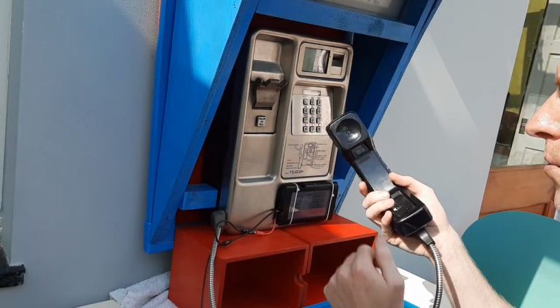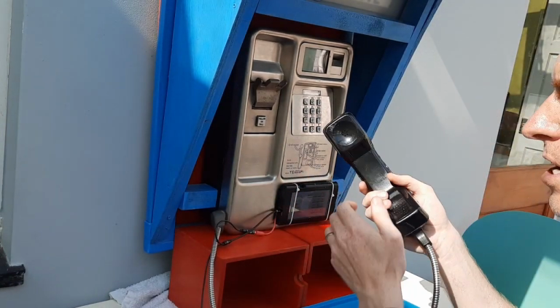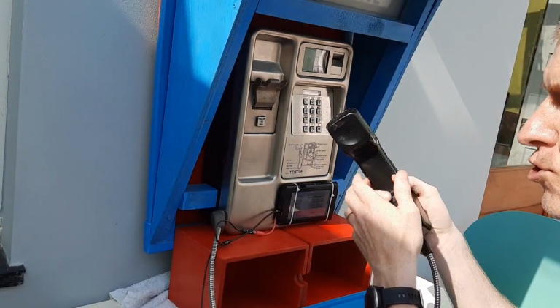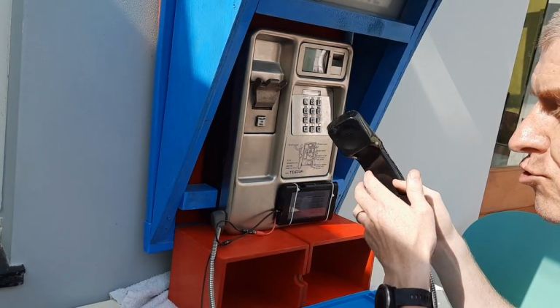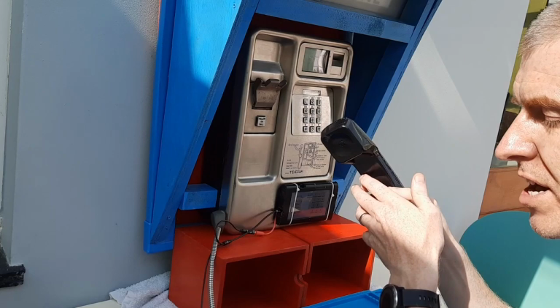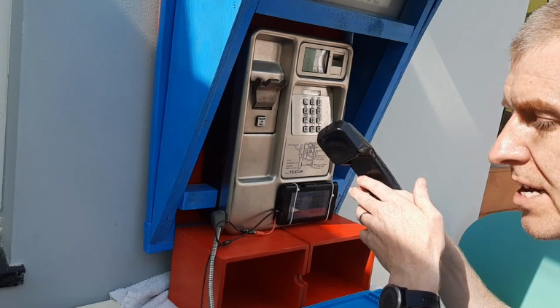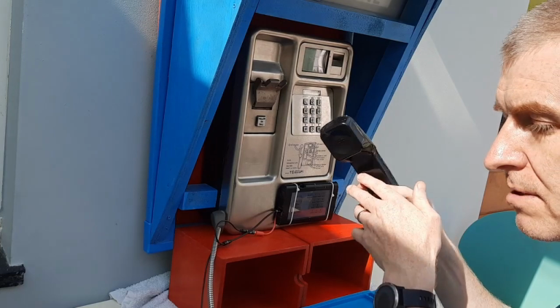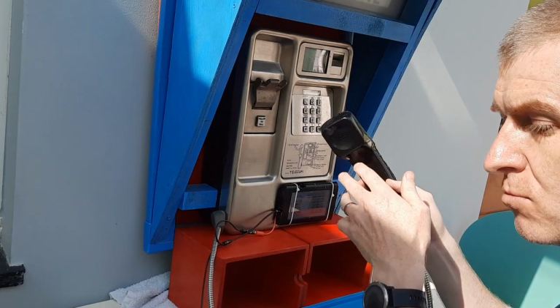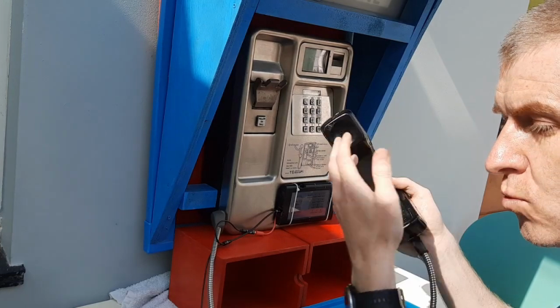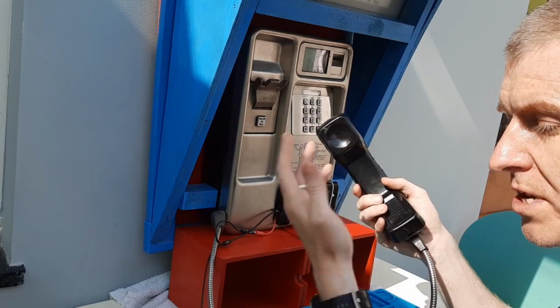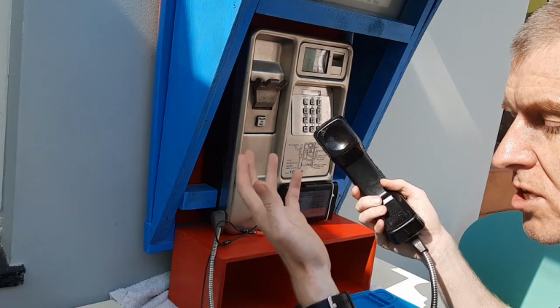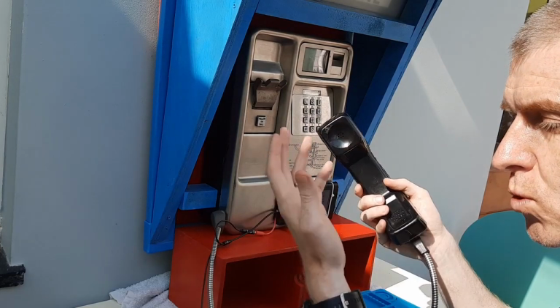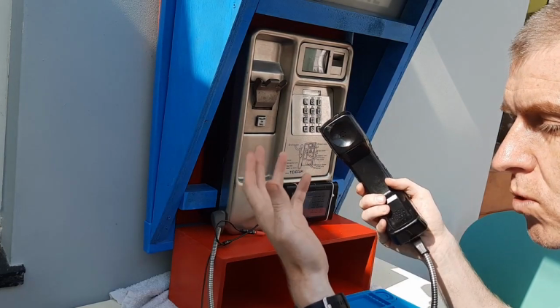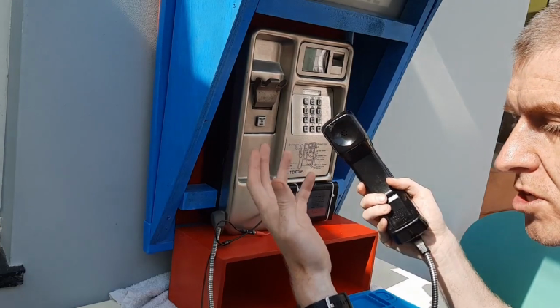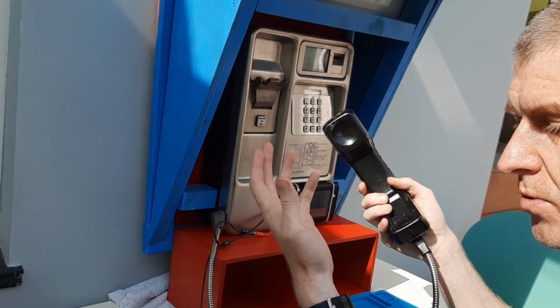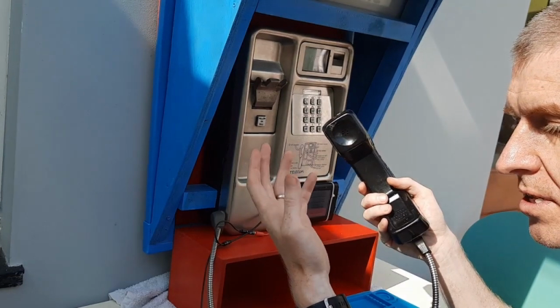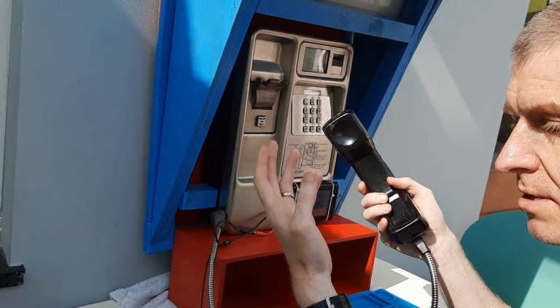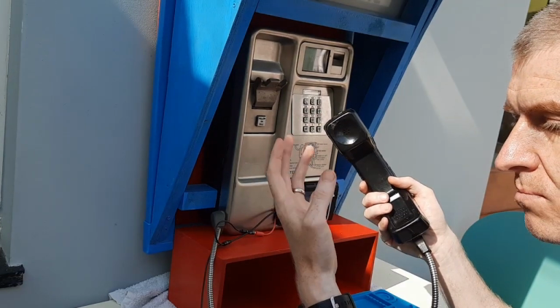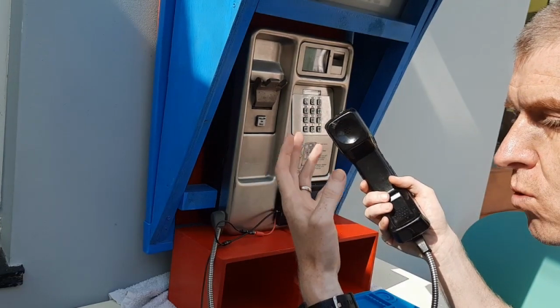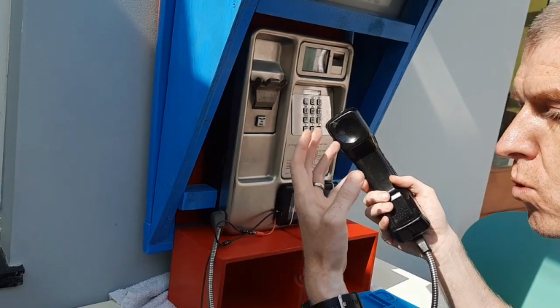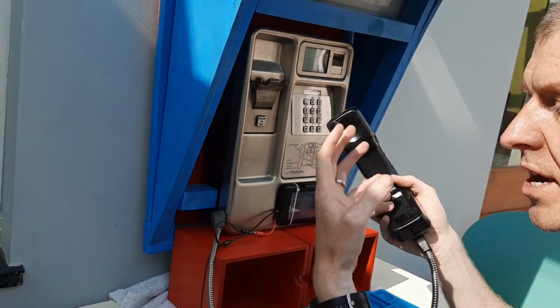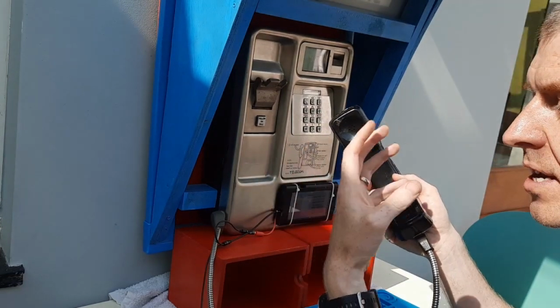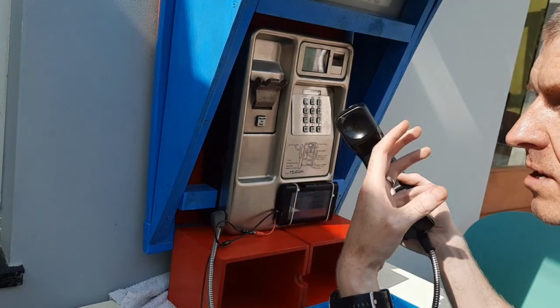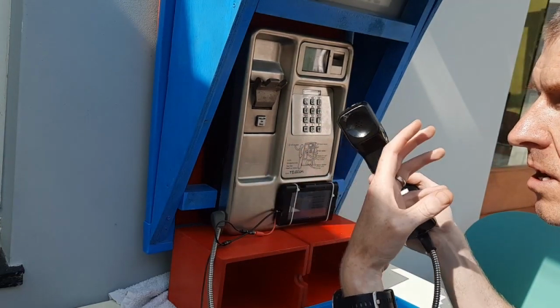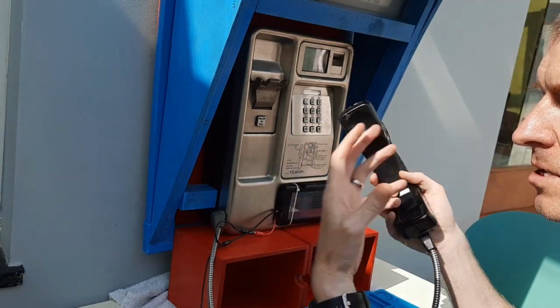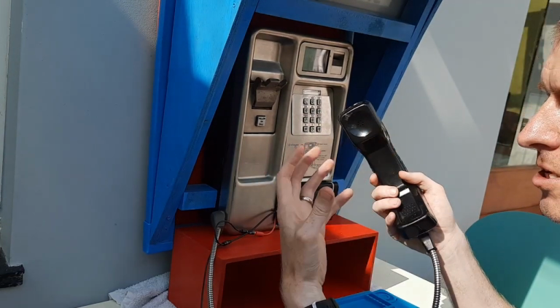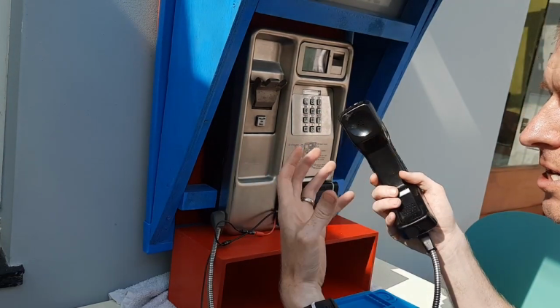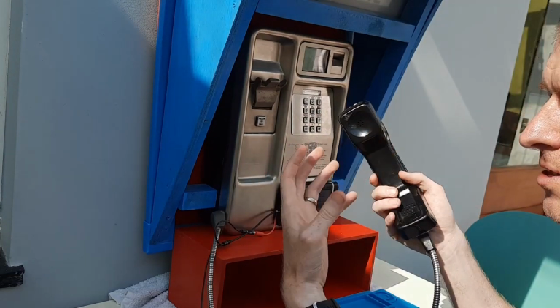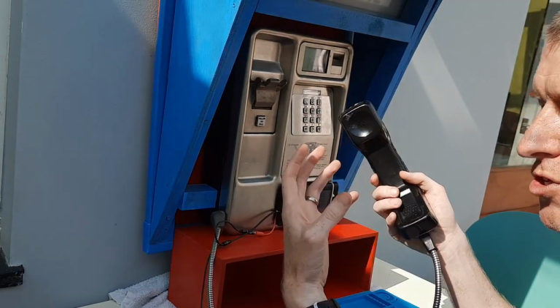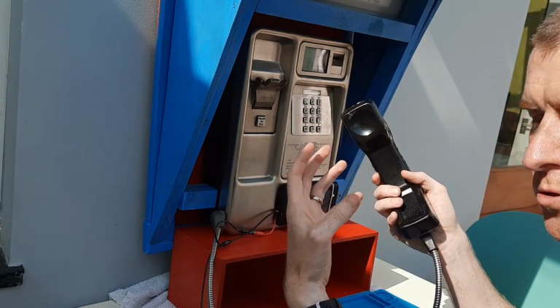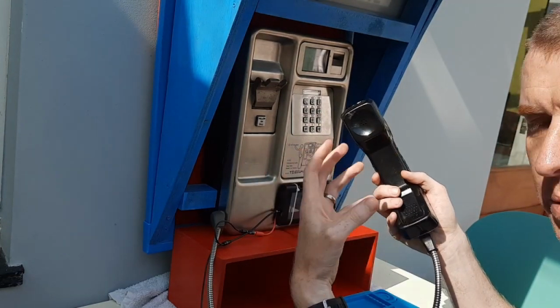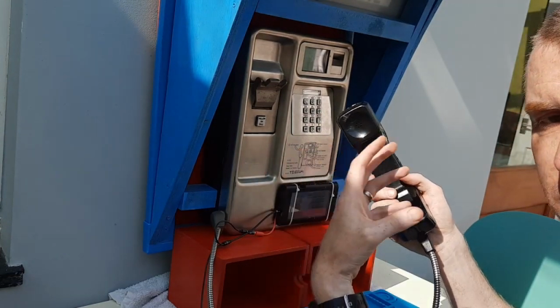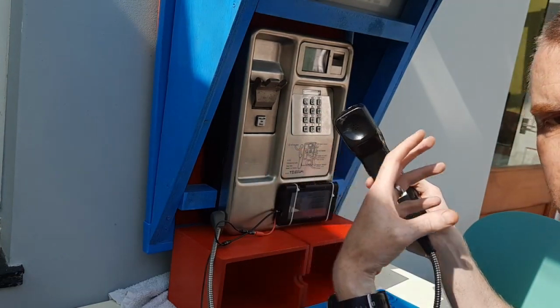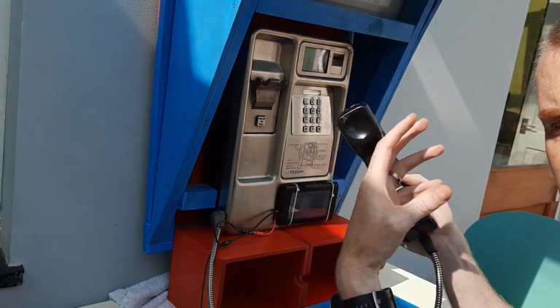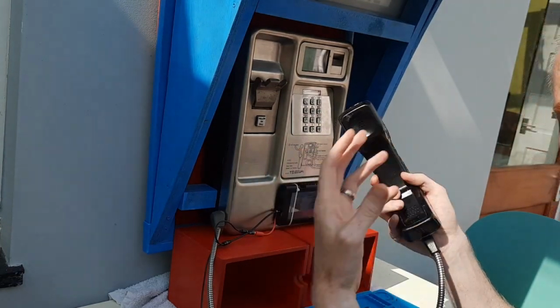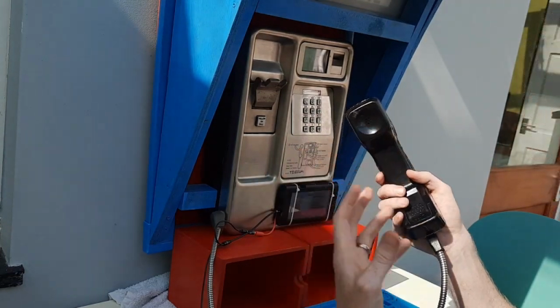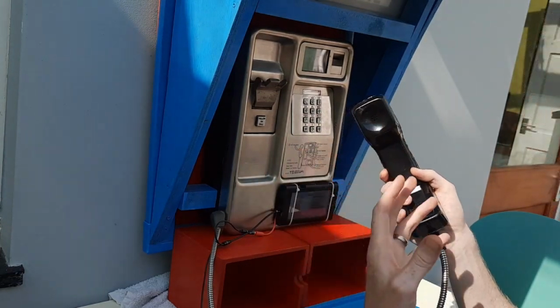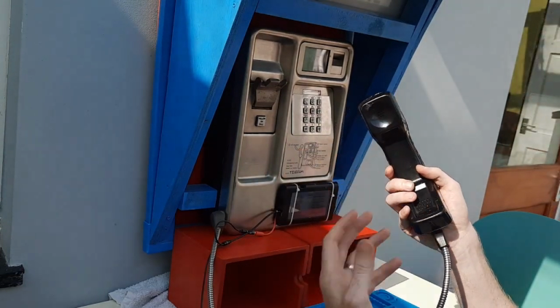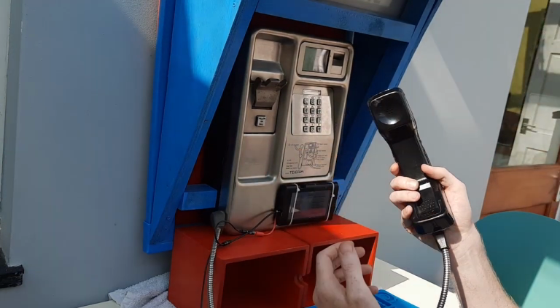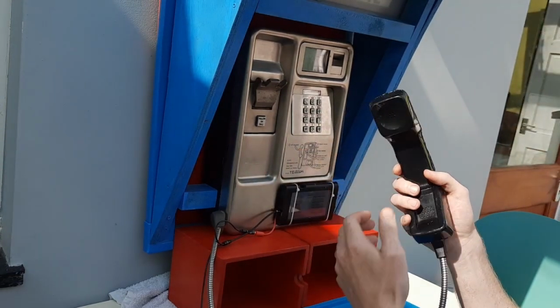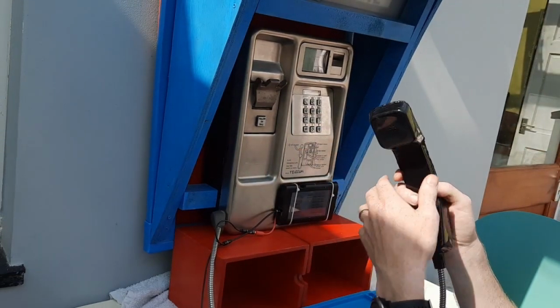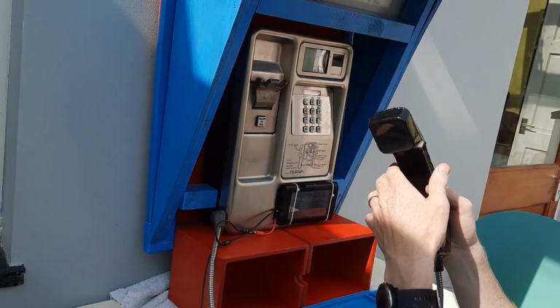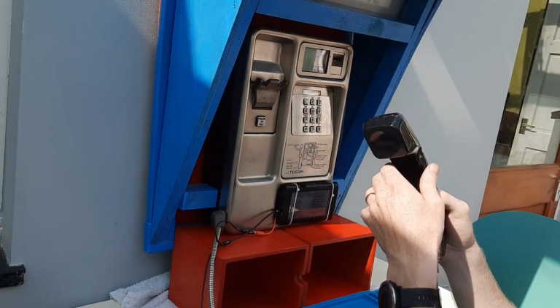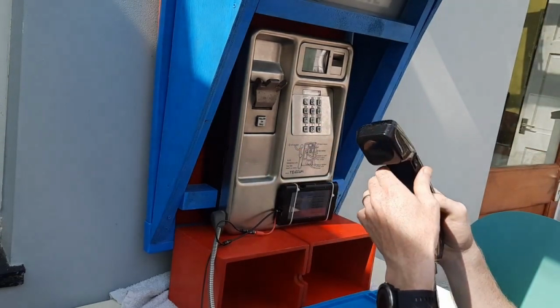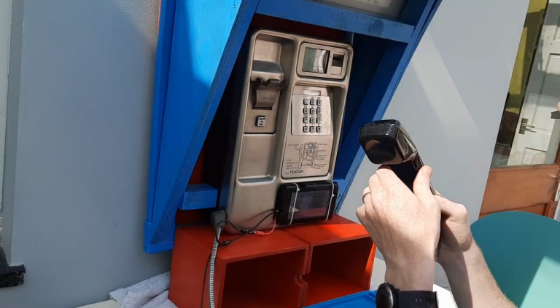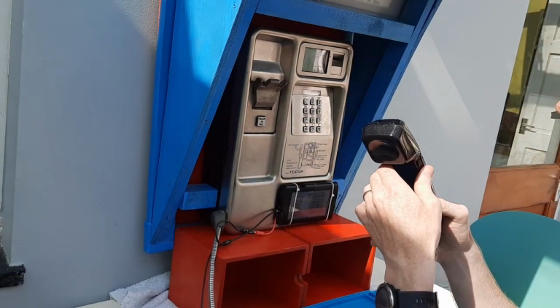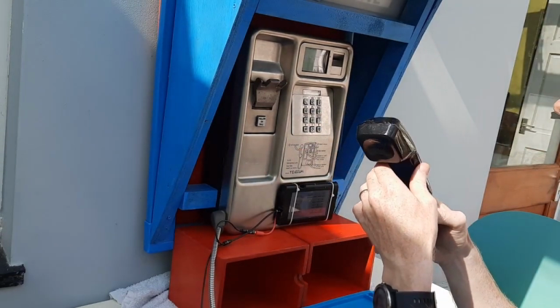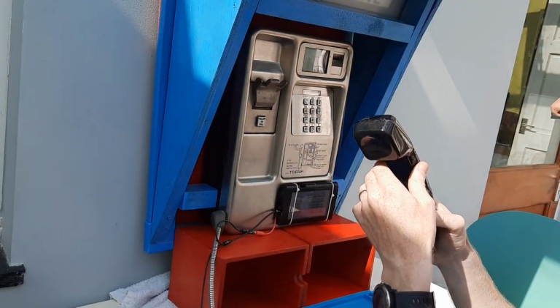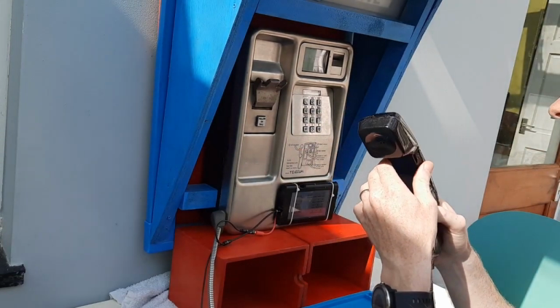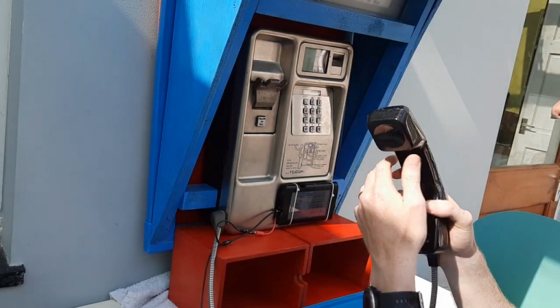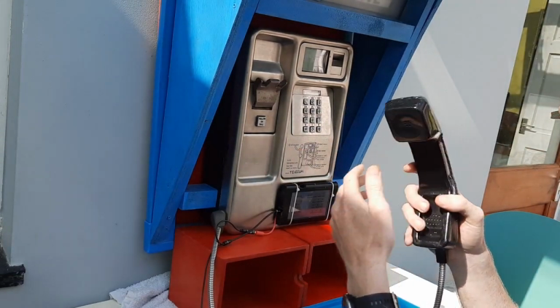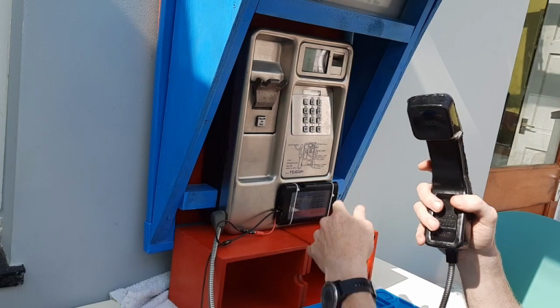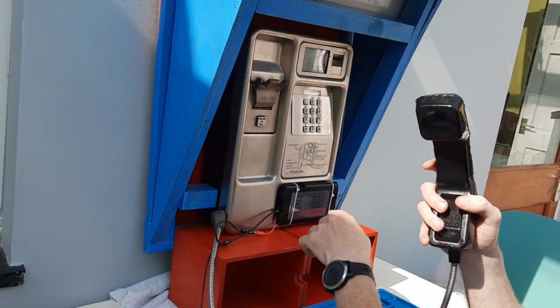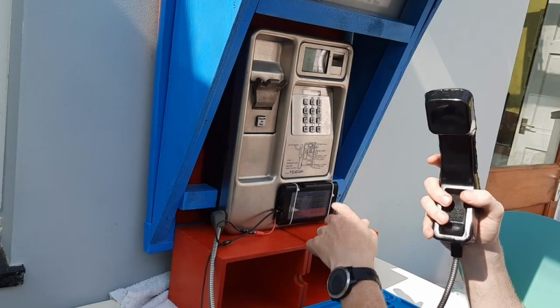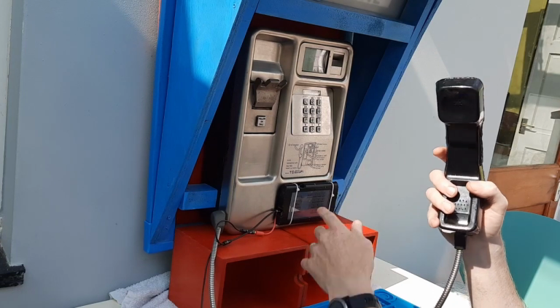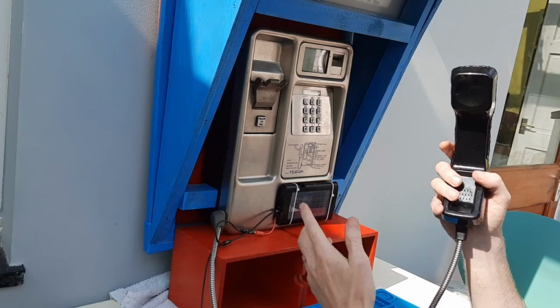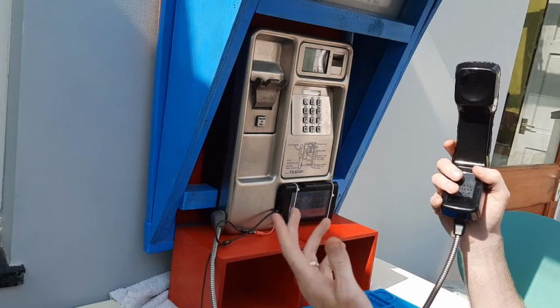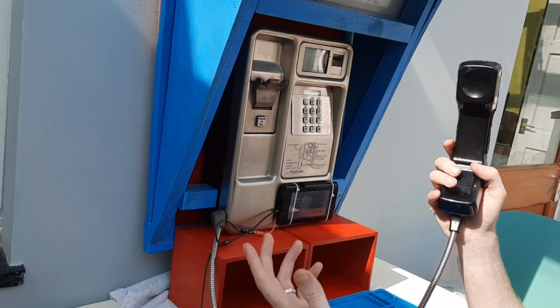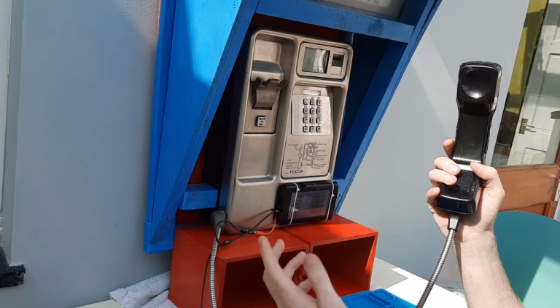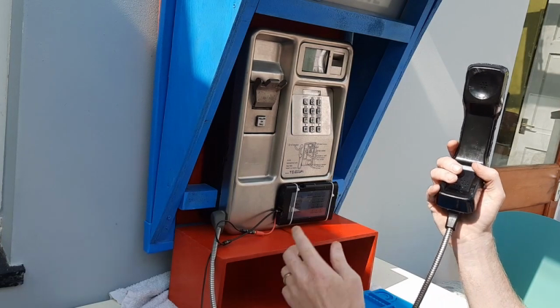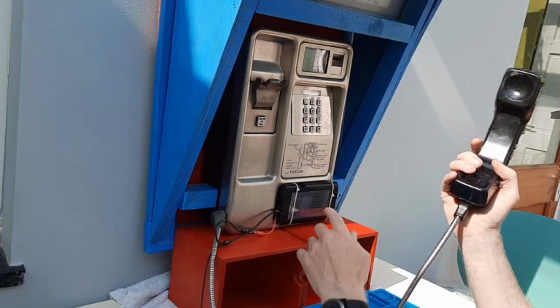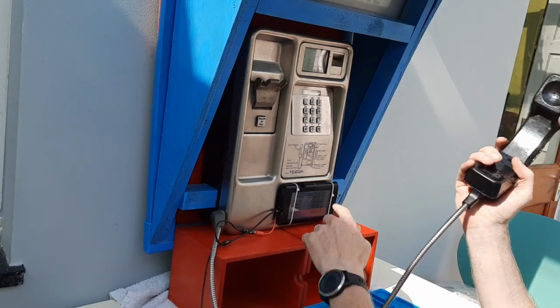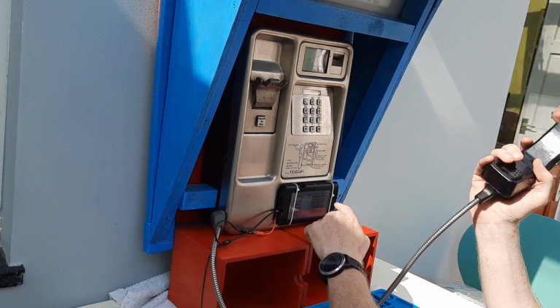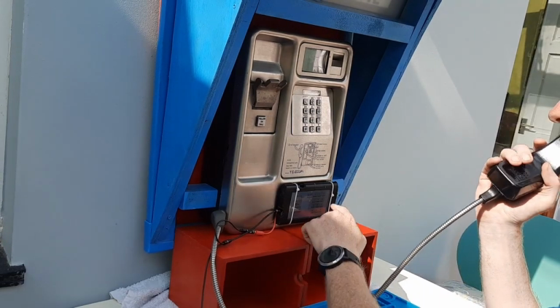We can train it — the more we talk to it, the more it understands speech and the more we can train it. Number five is Dial-a-Disk.